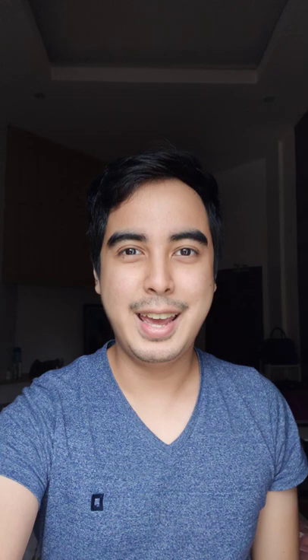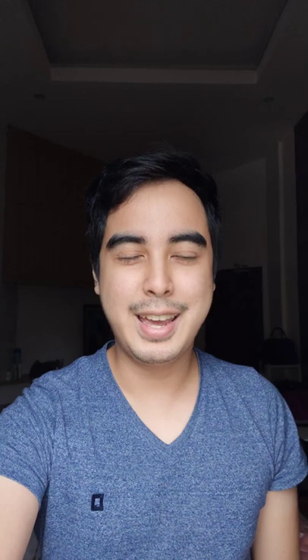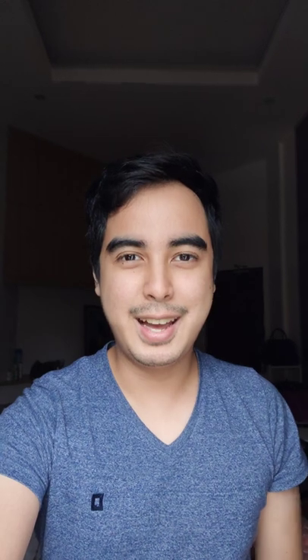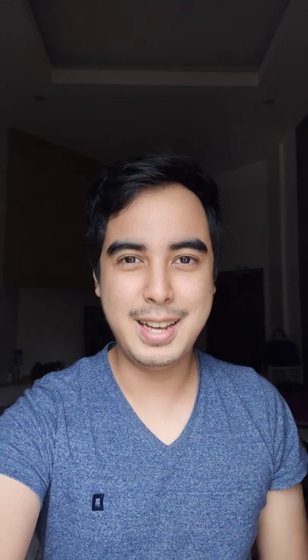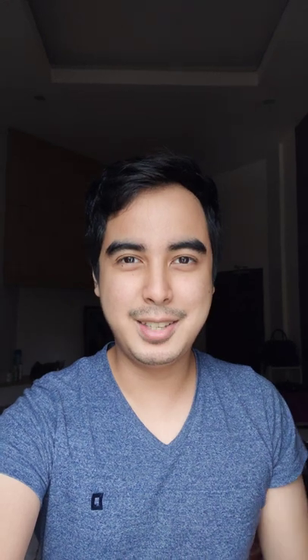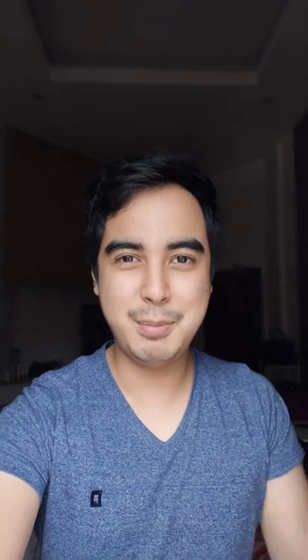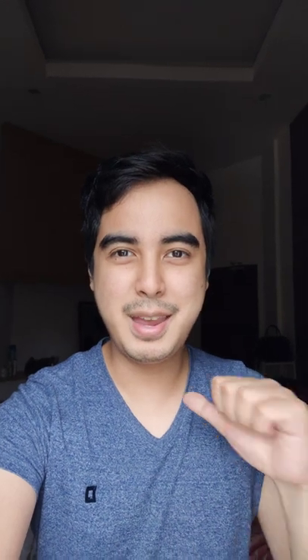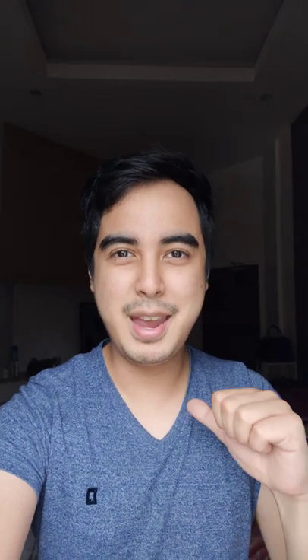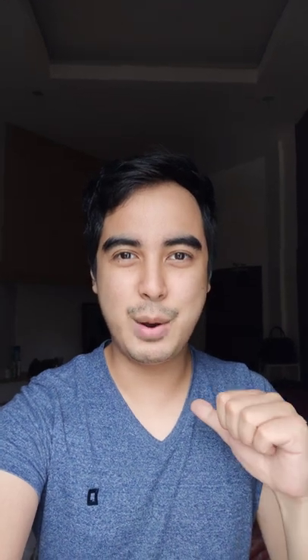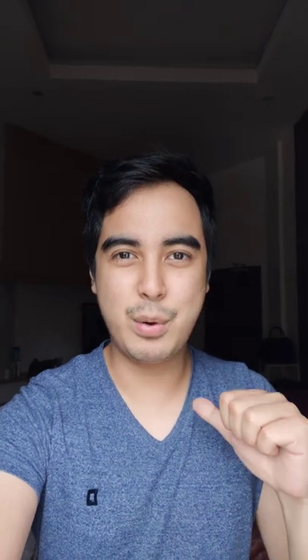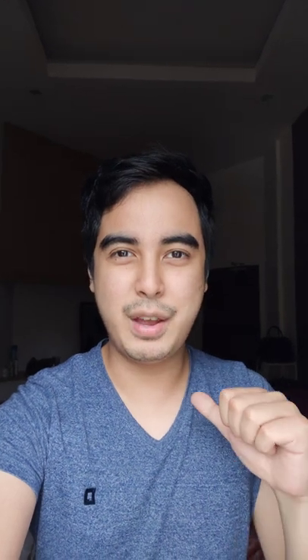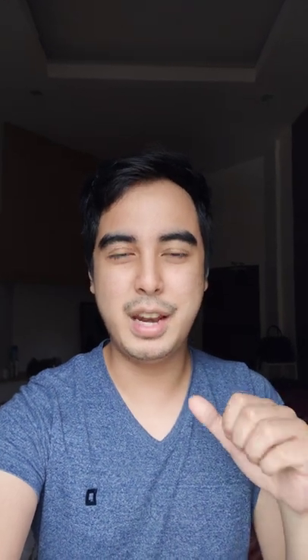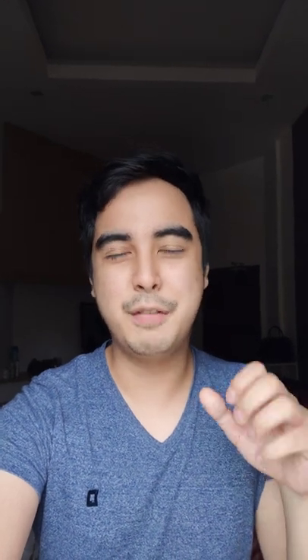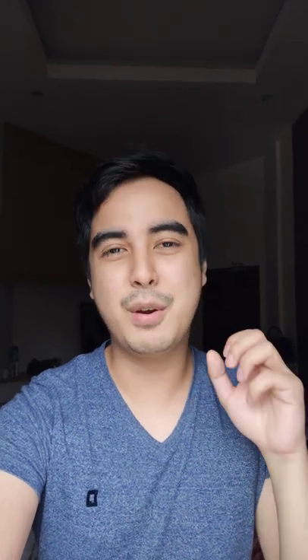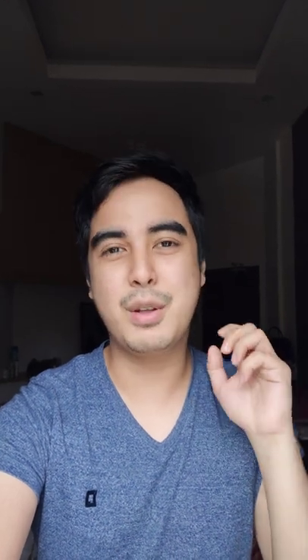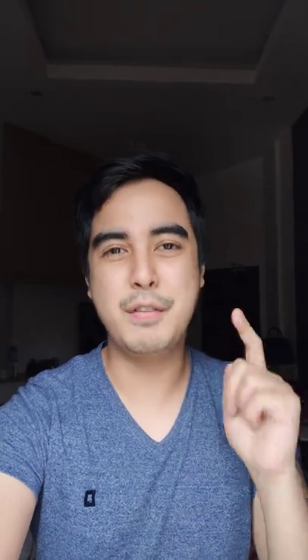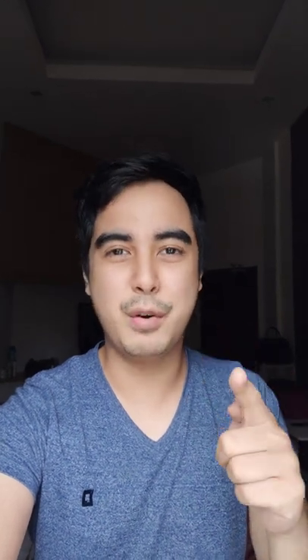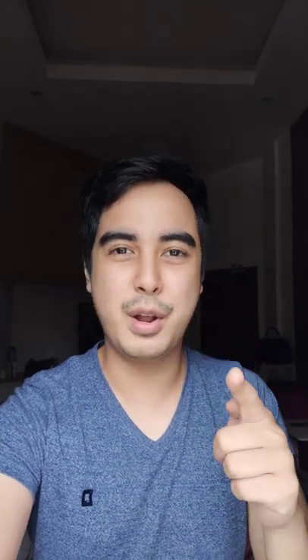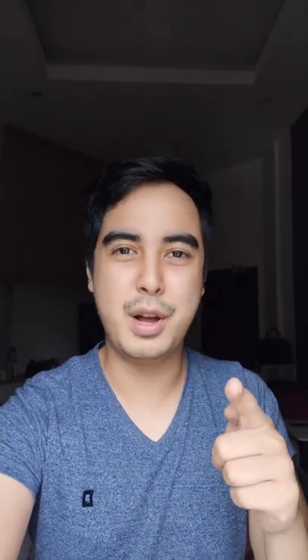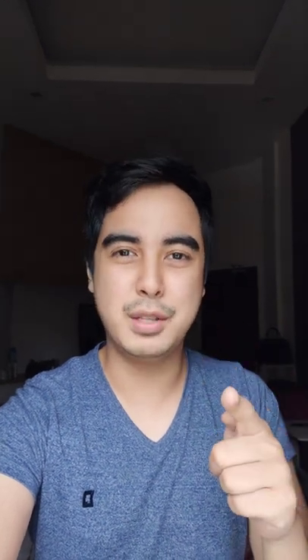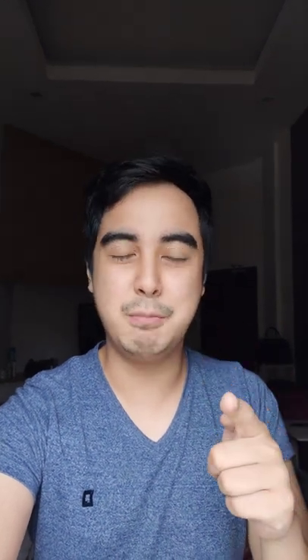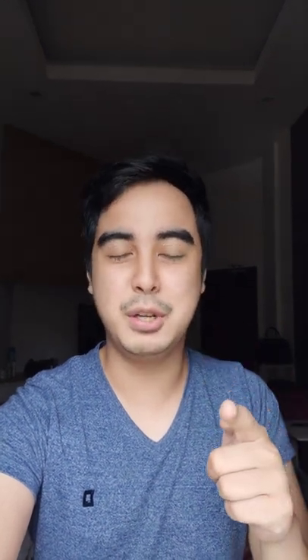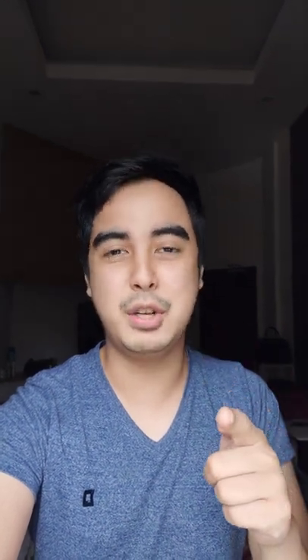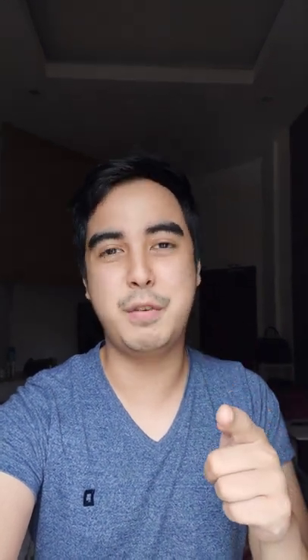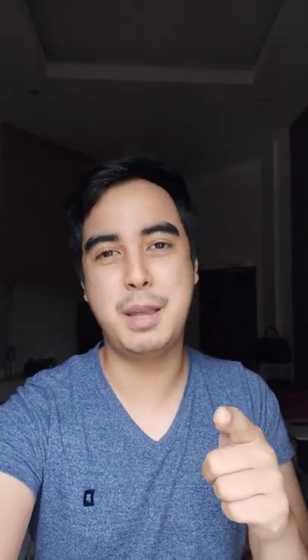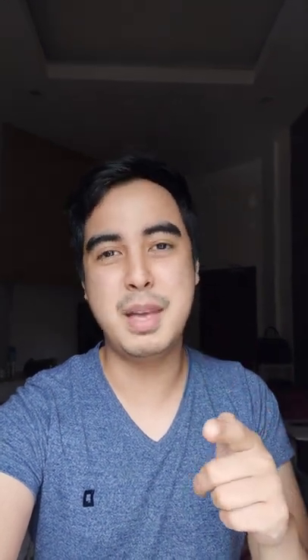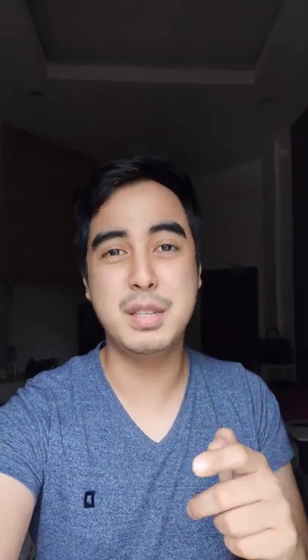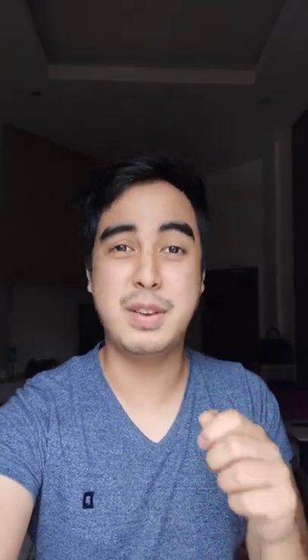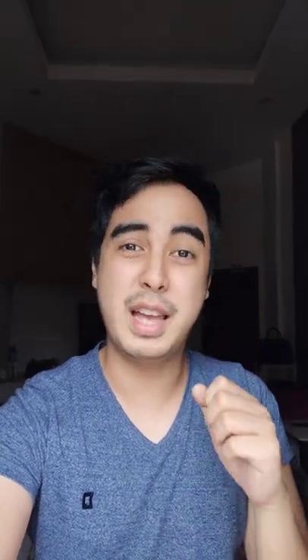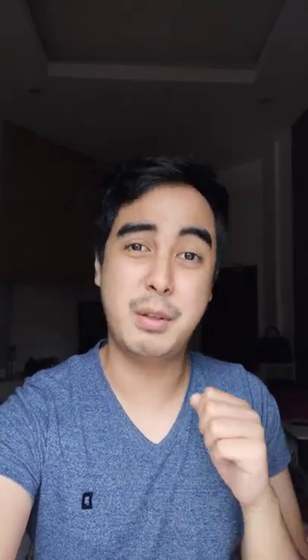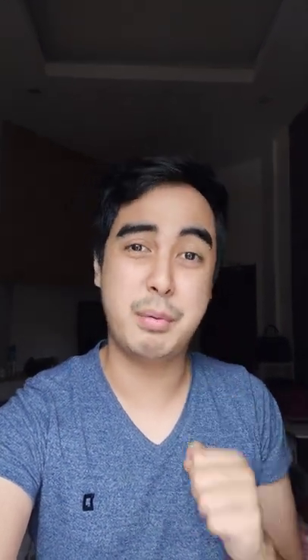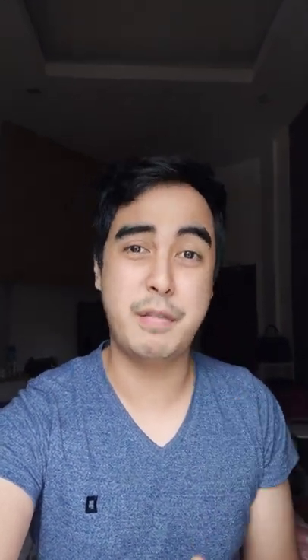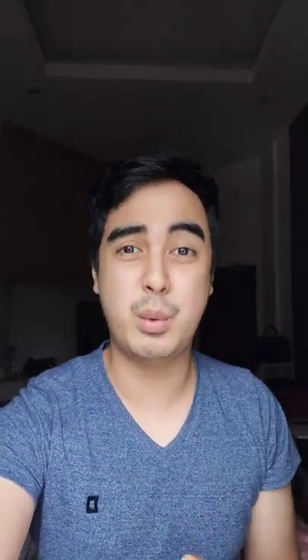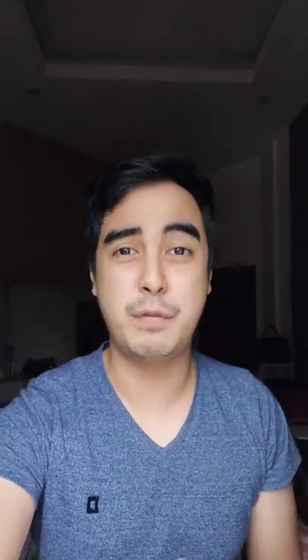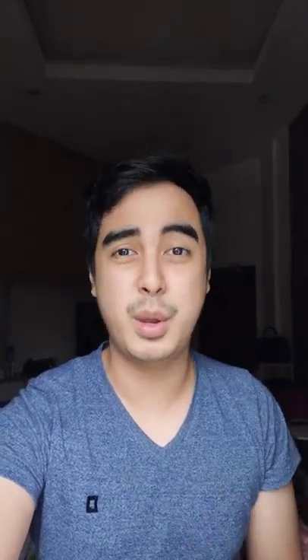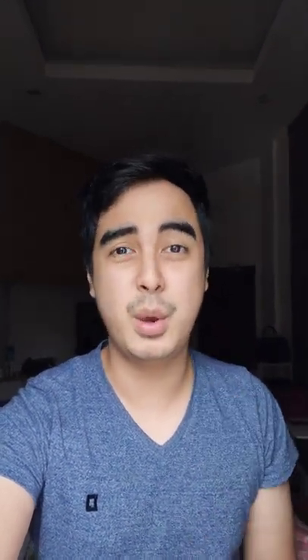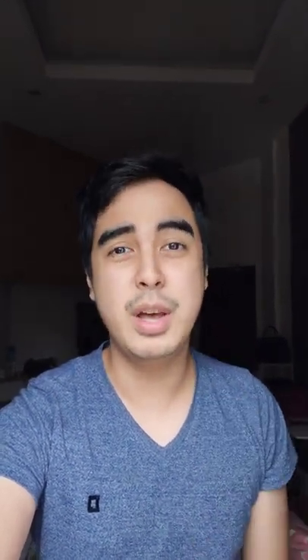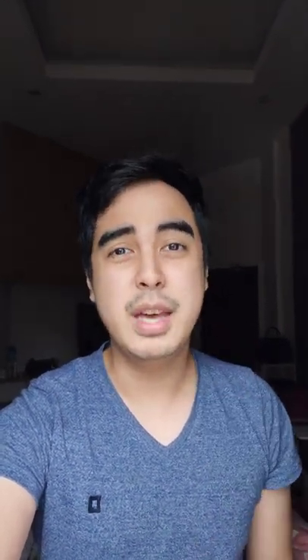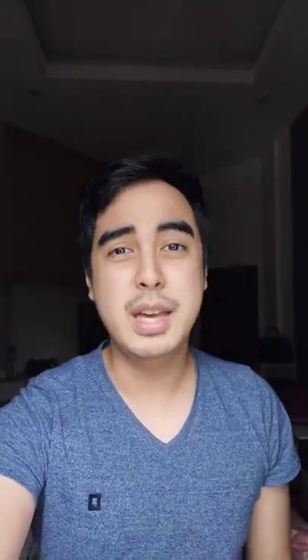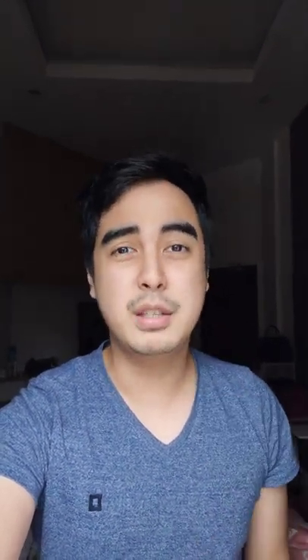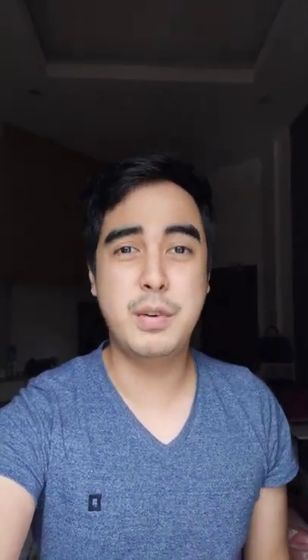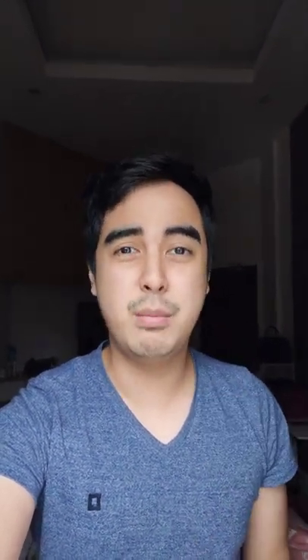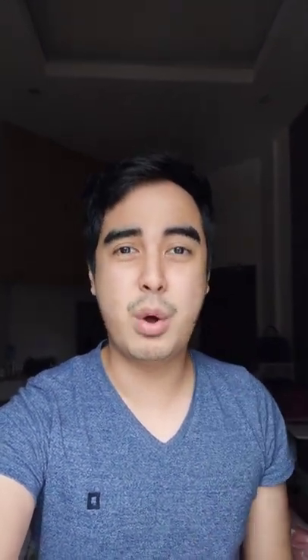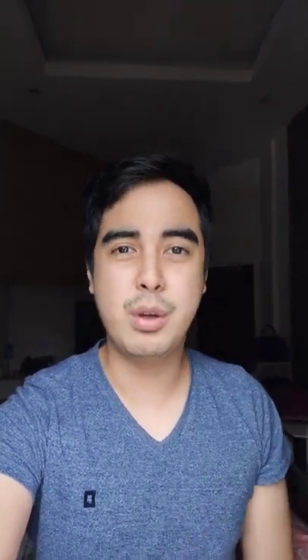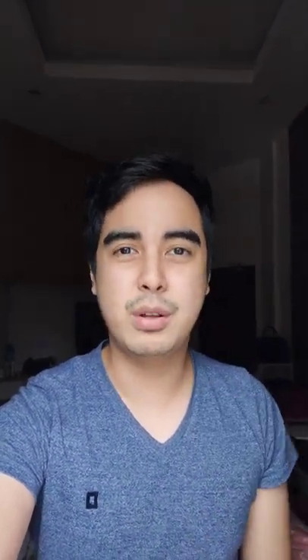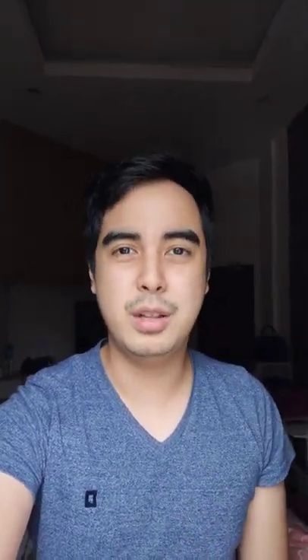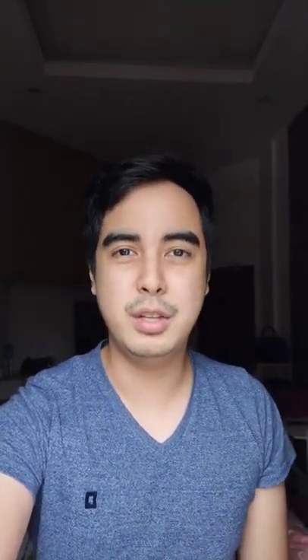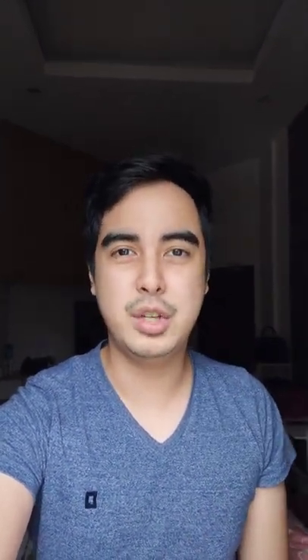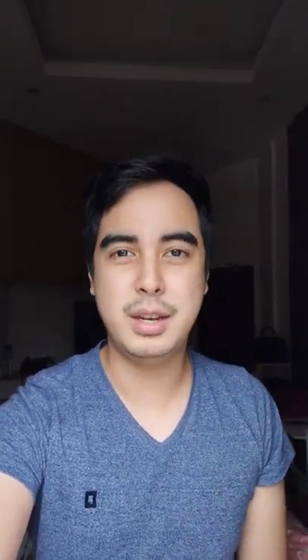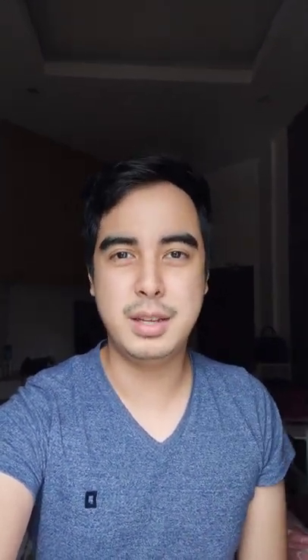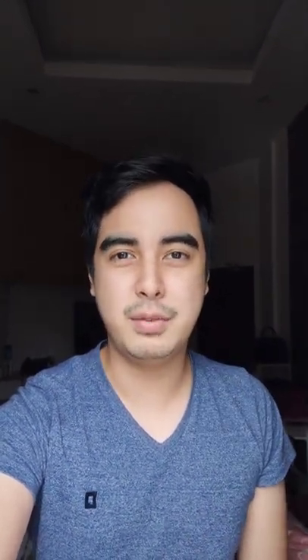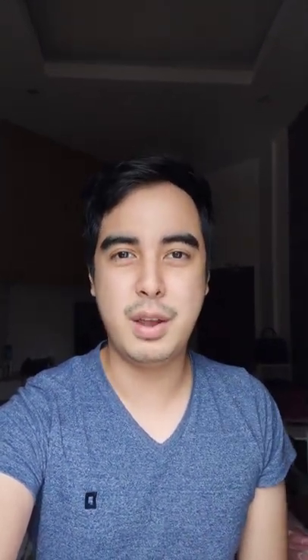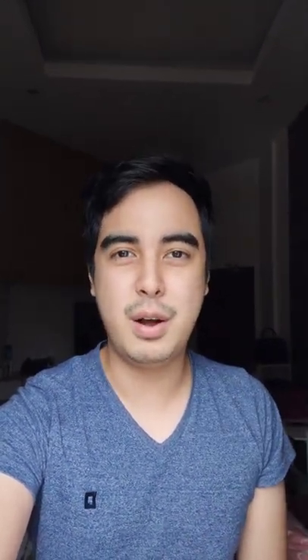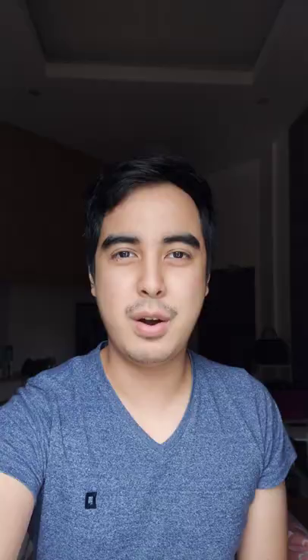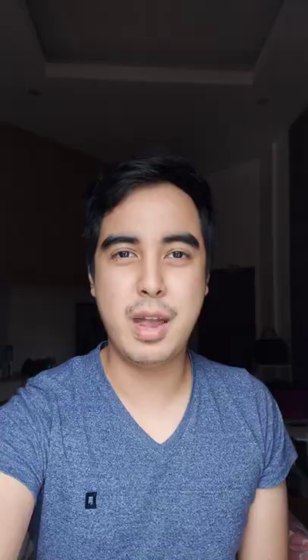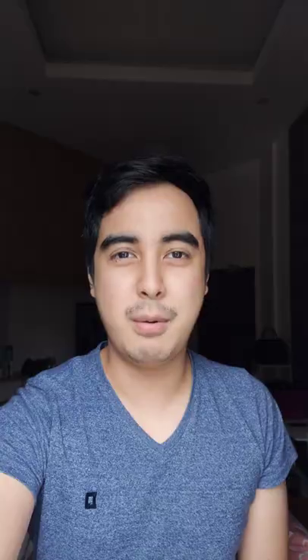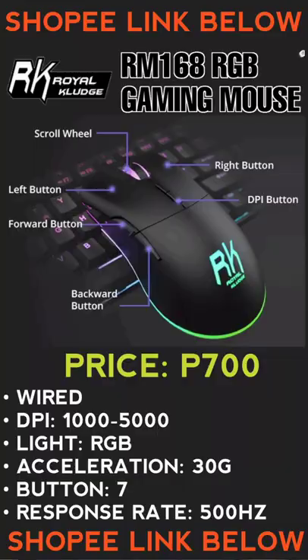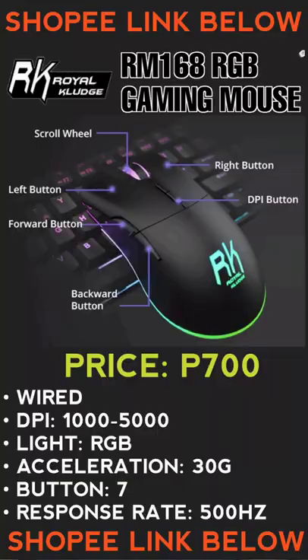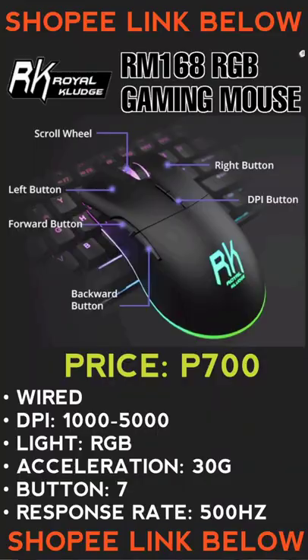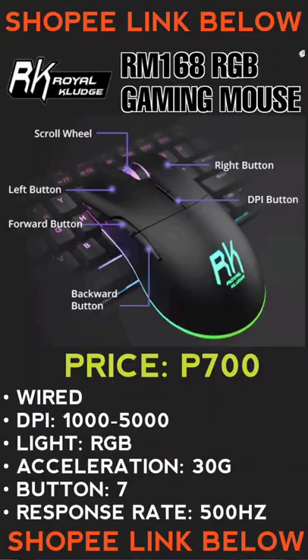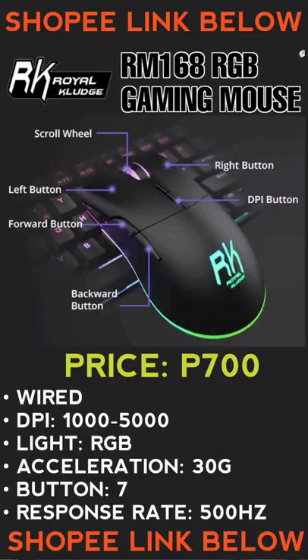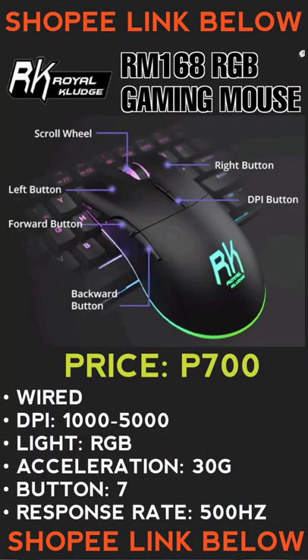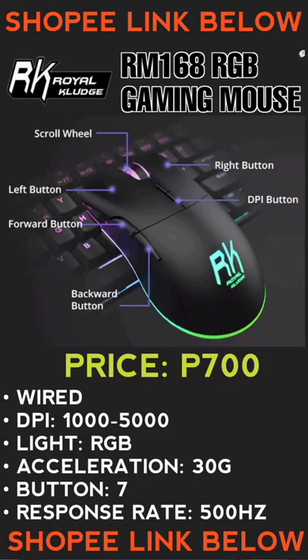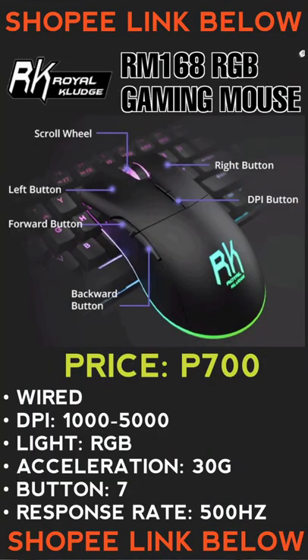Hey guys, it's me, Edward Vane. If you're looking for an awesome budget-friendly mouse, then I have the perfect one for you. It's from Royal Kludge — it is the RM168.